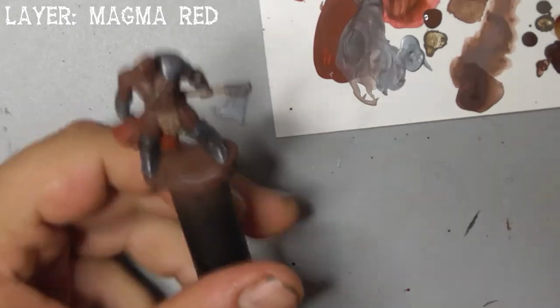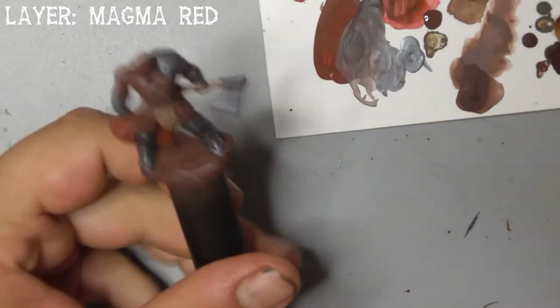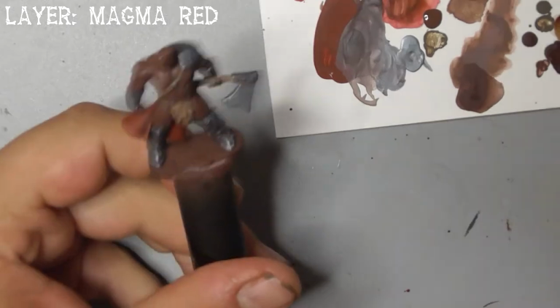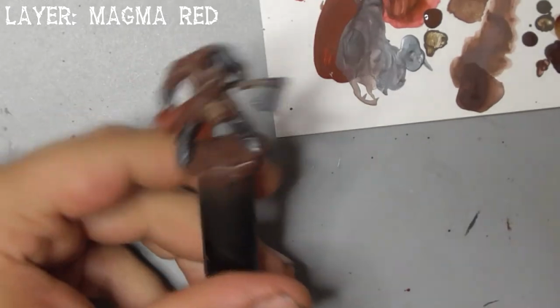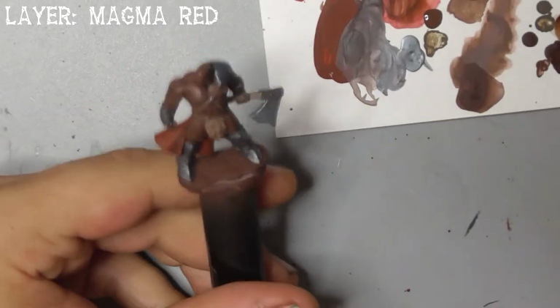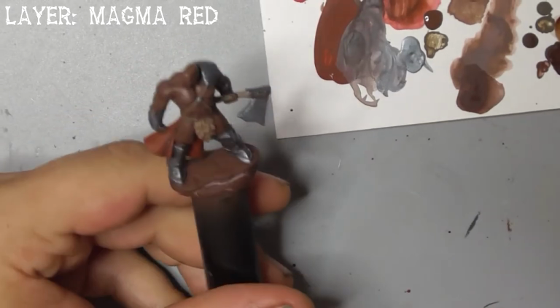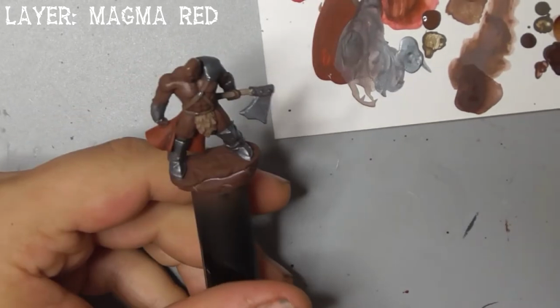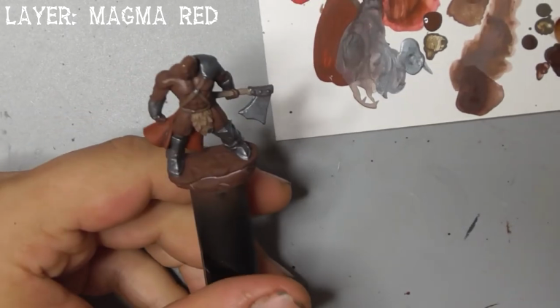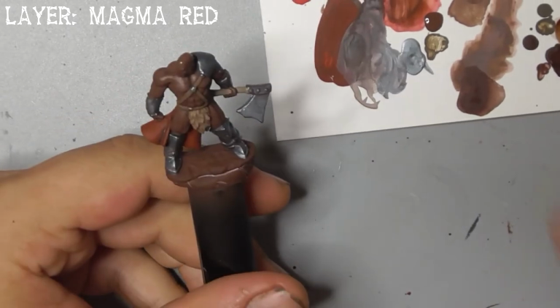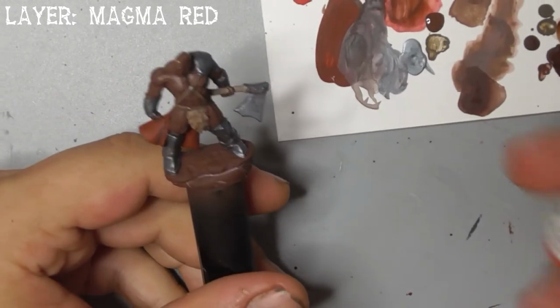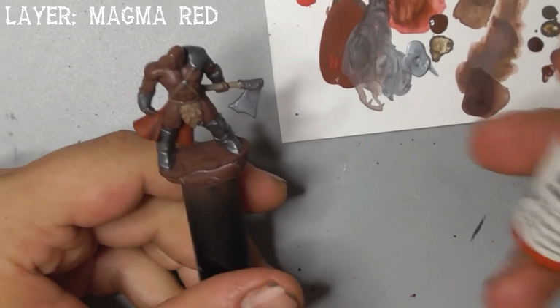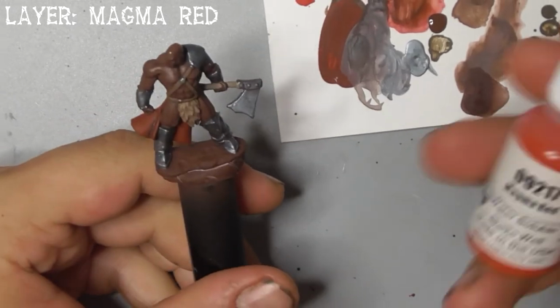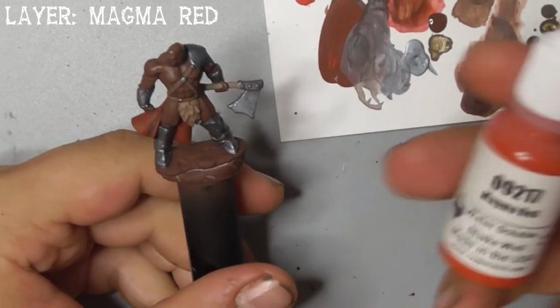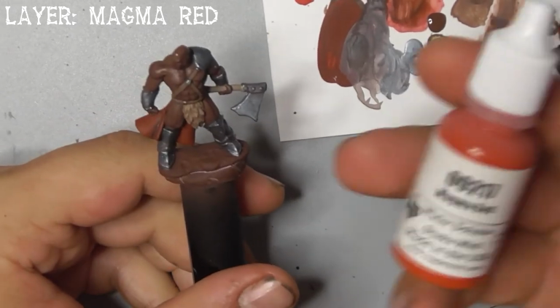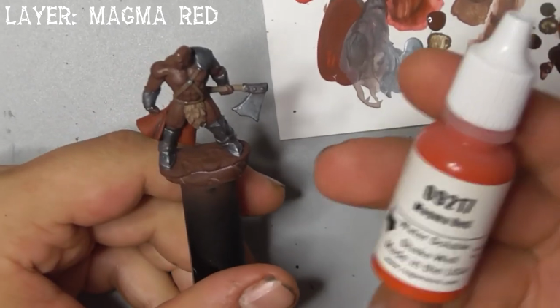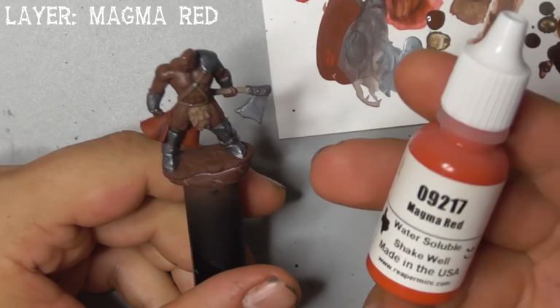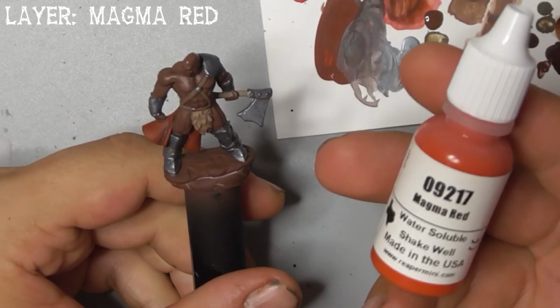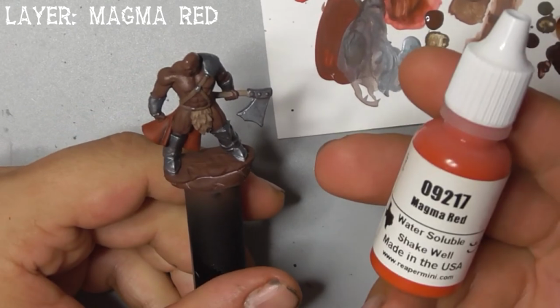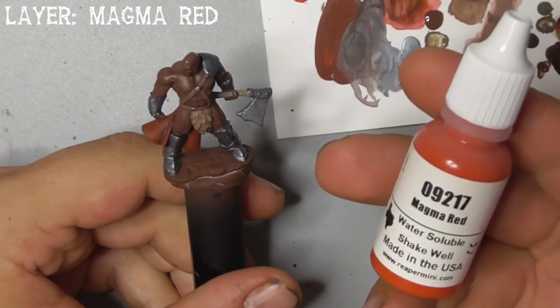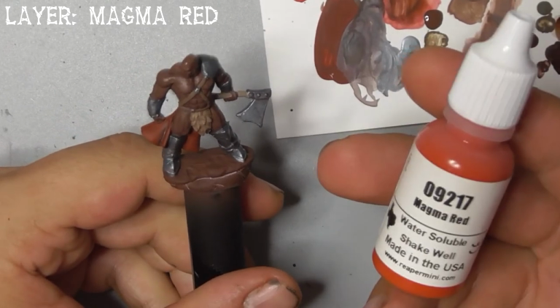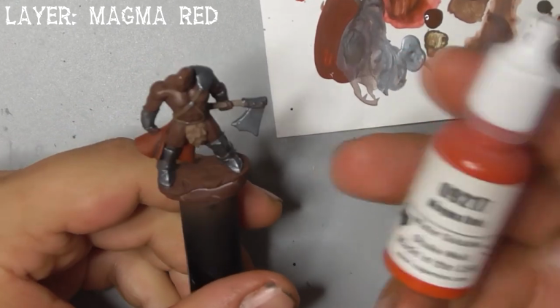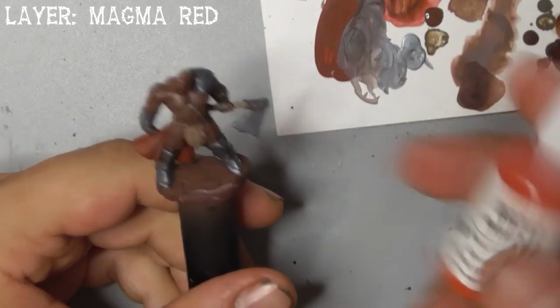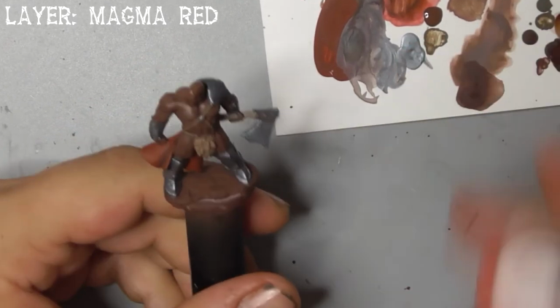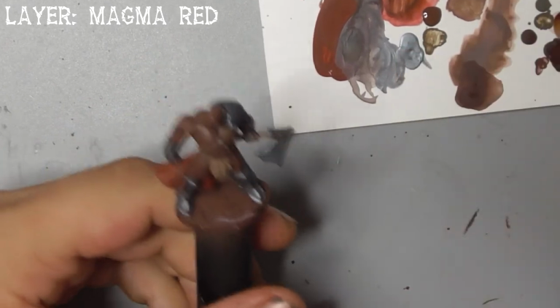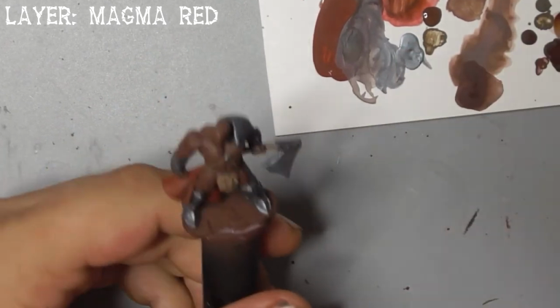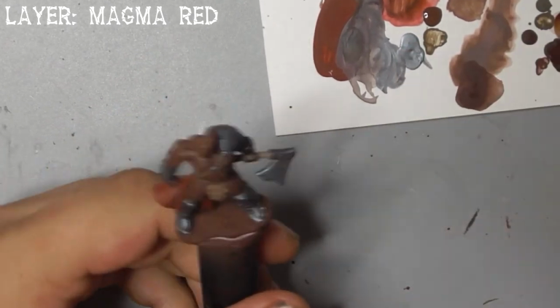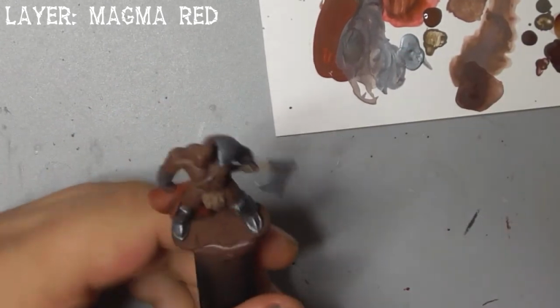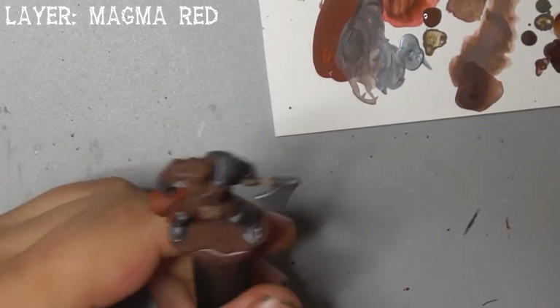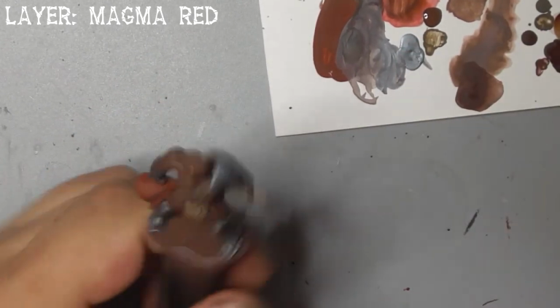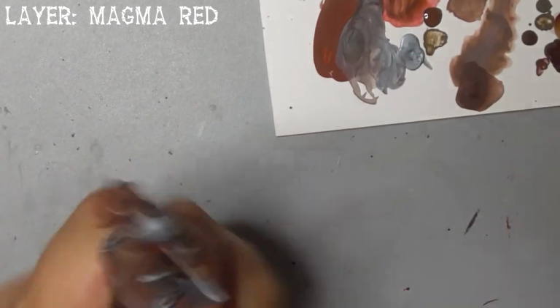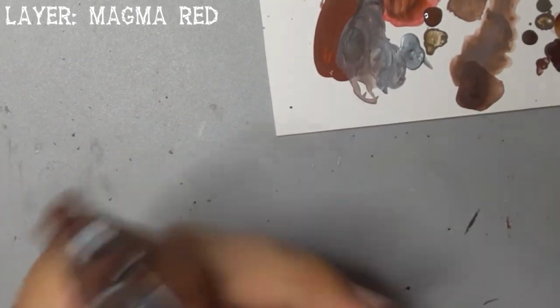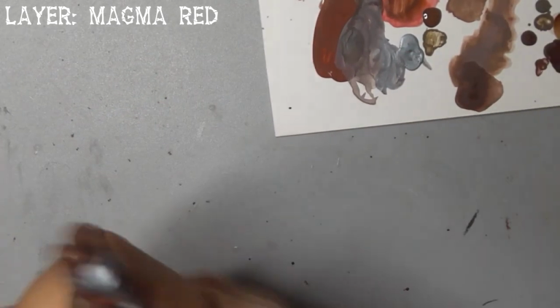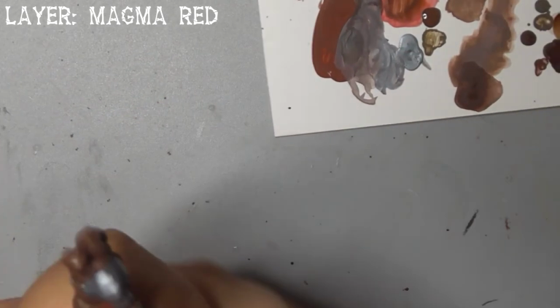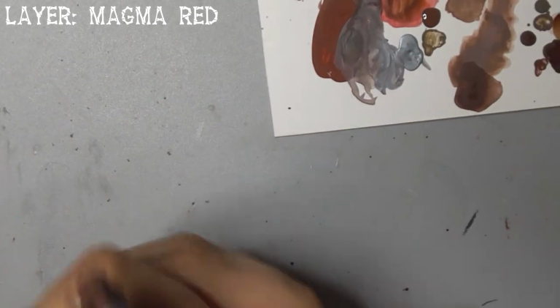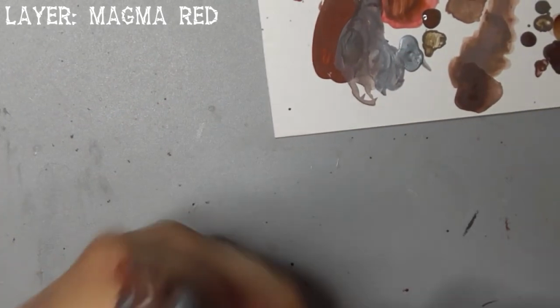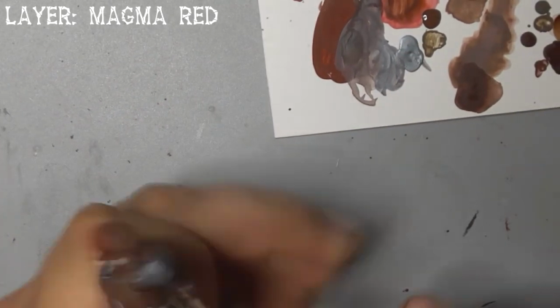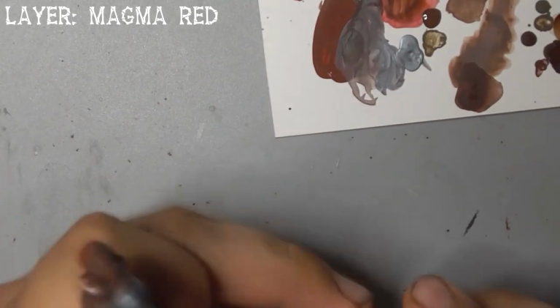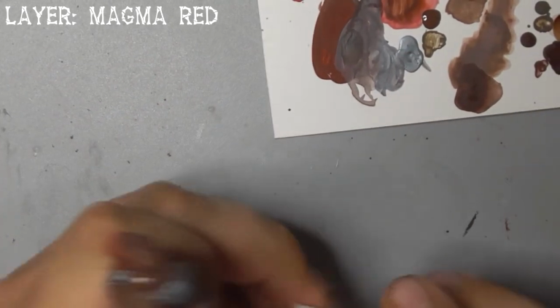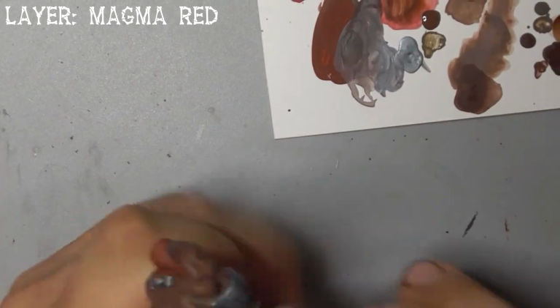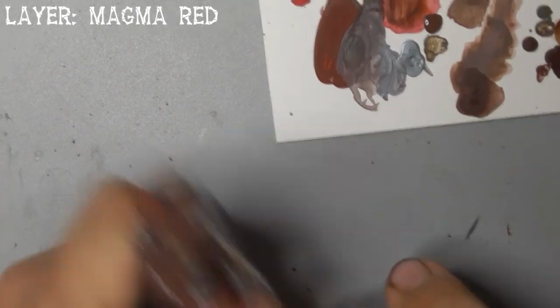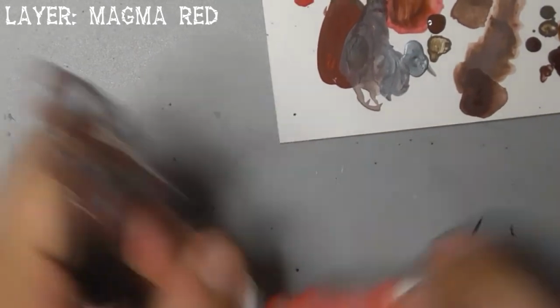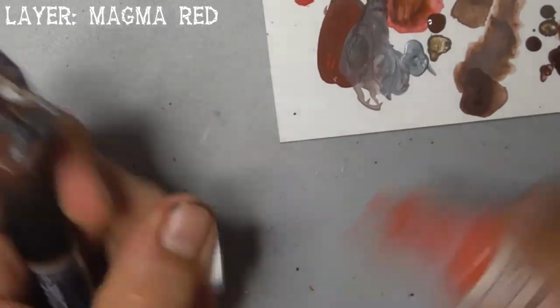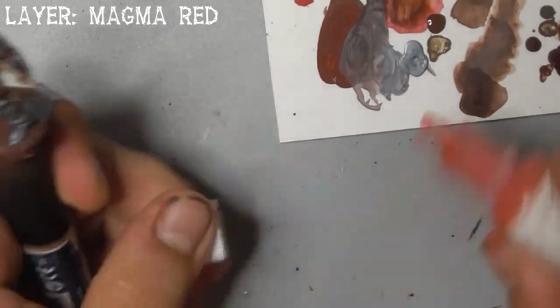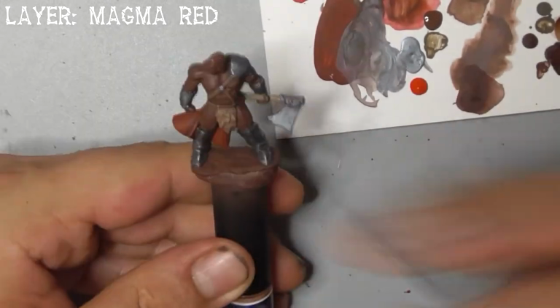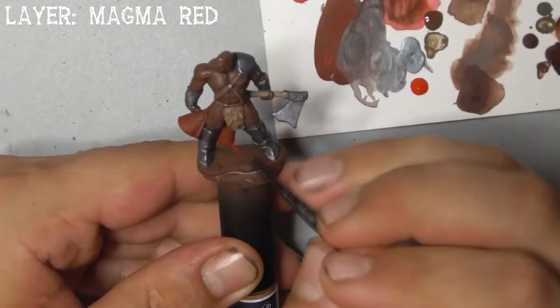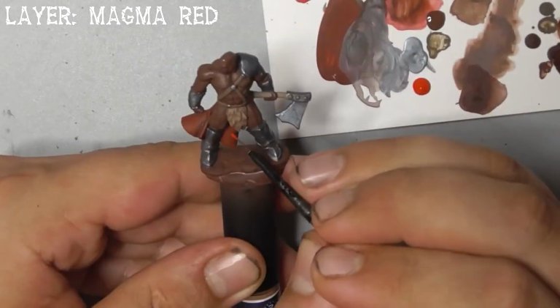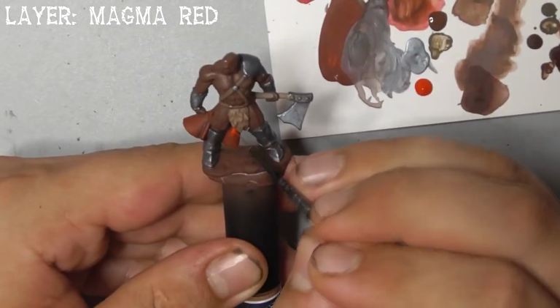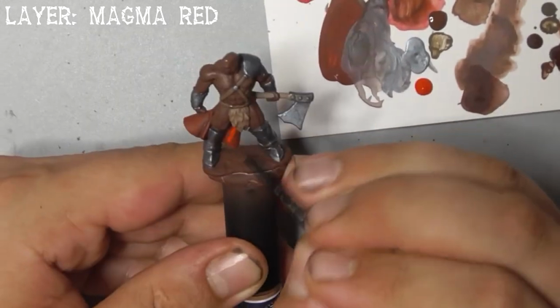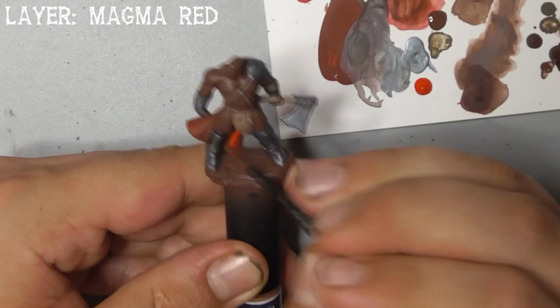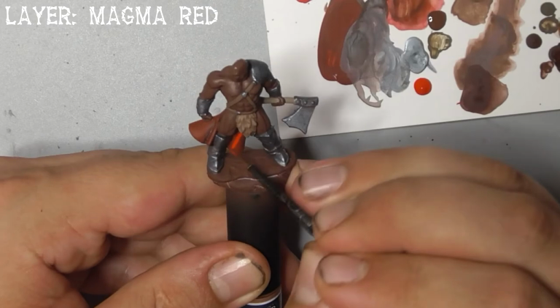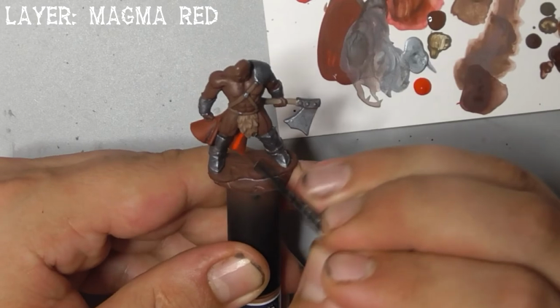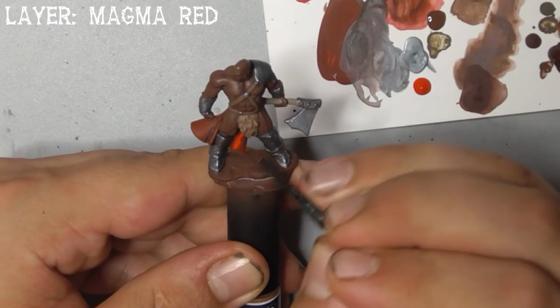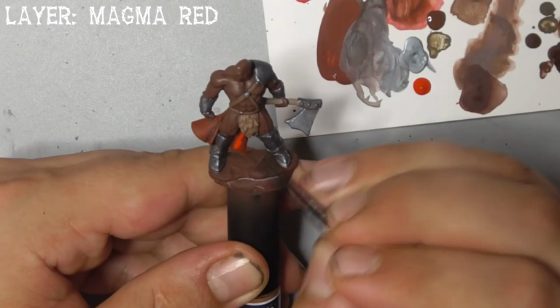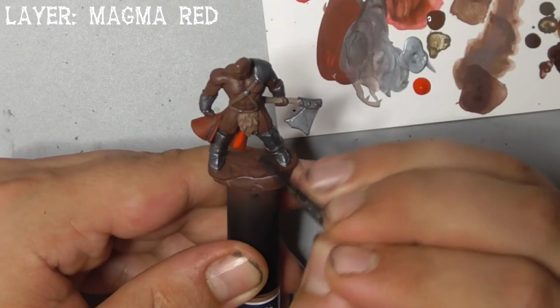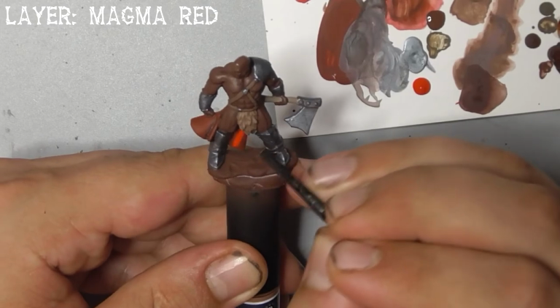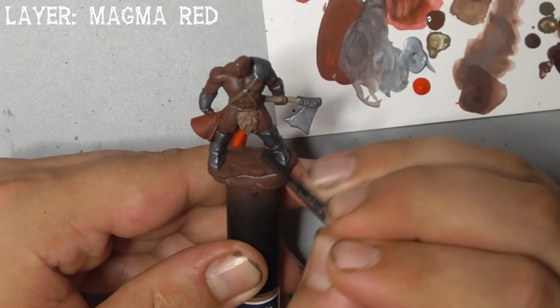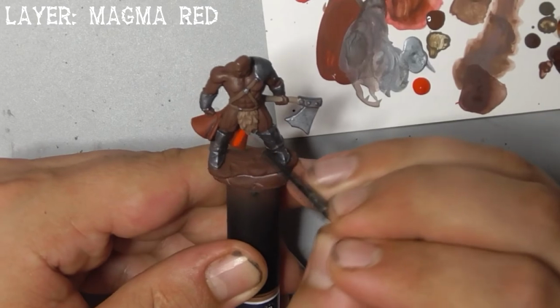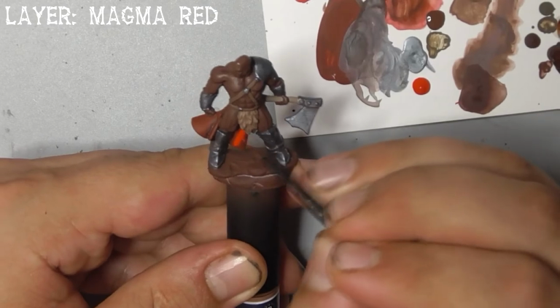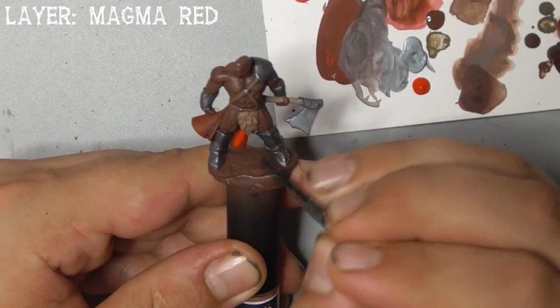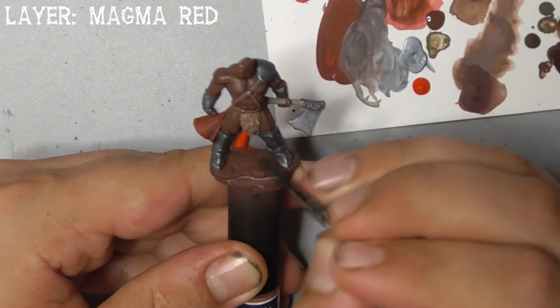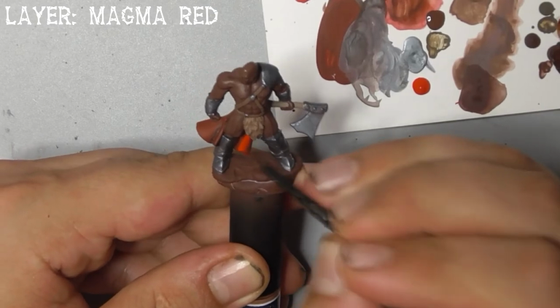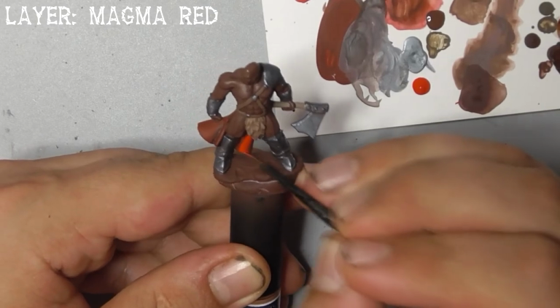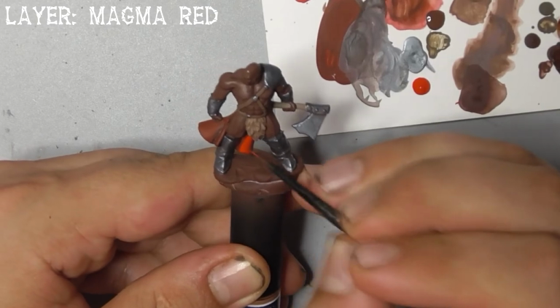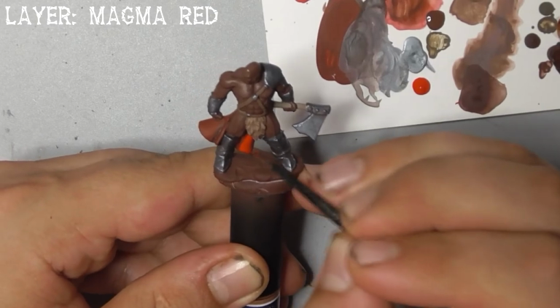Lastly for the layer stage, use magma red to layer his loincloth. You may need a couple of coats to get good coverage.